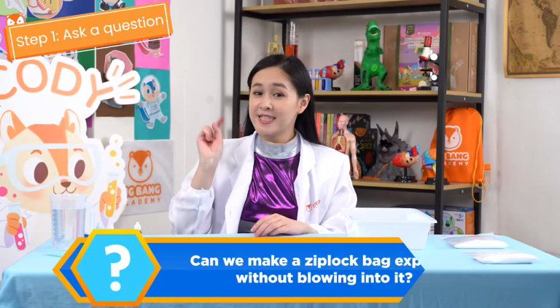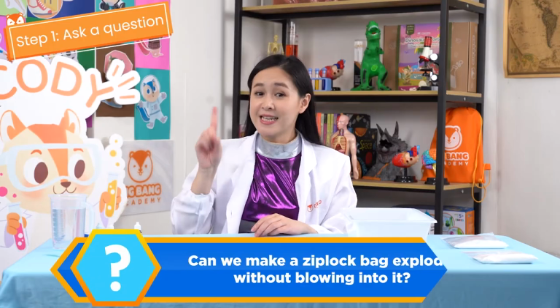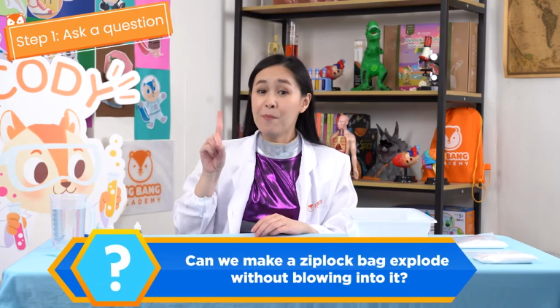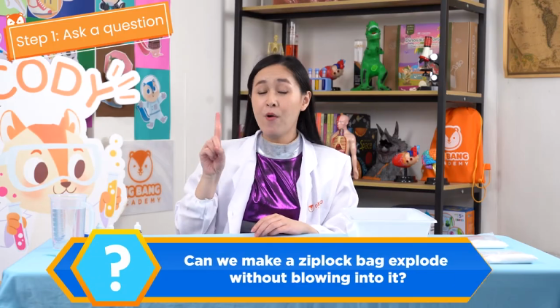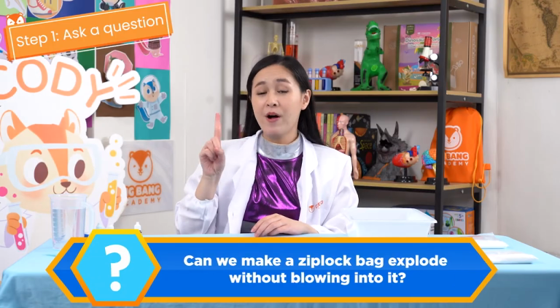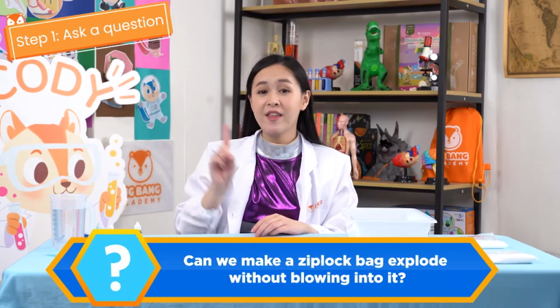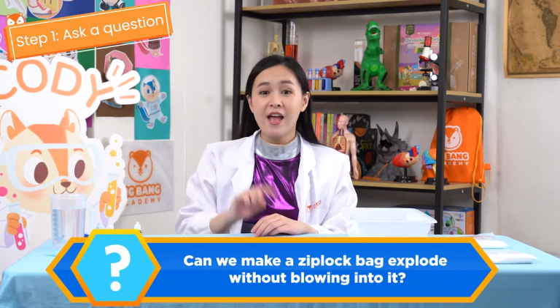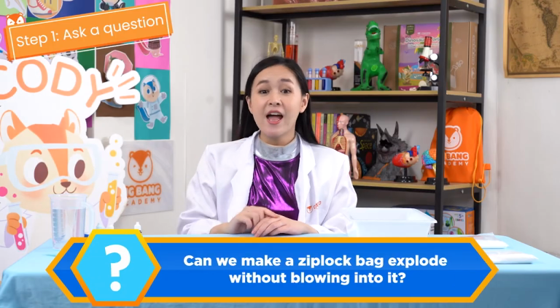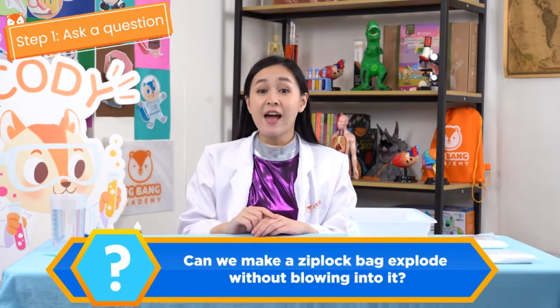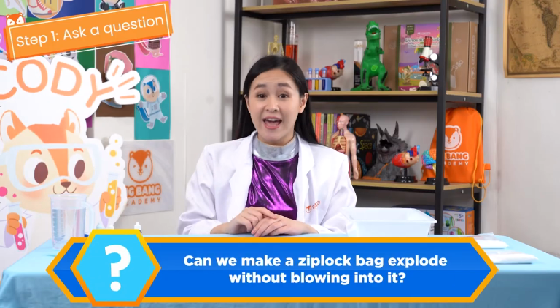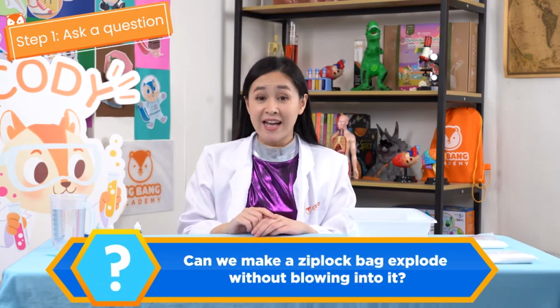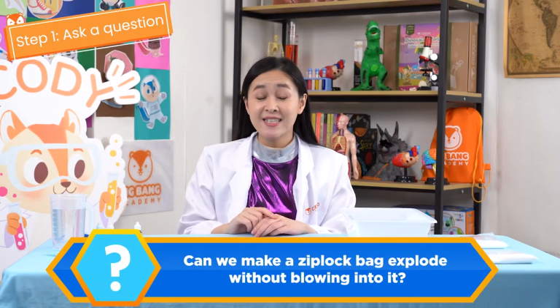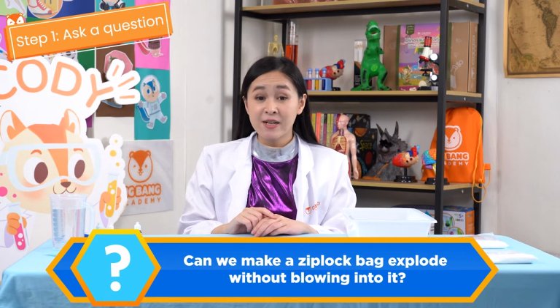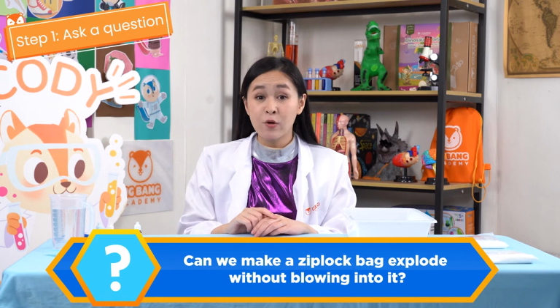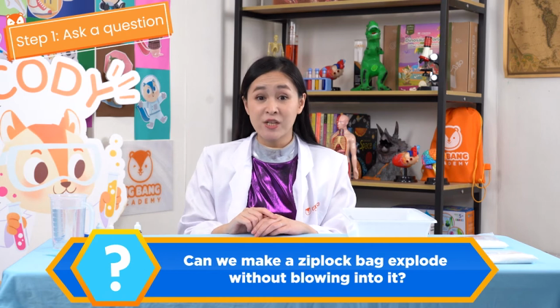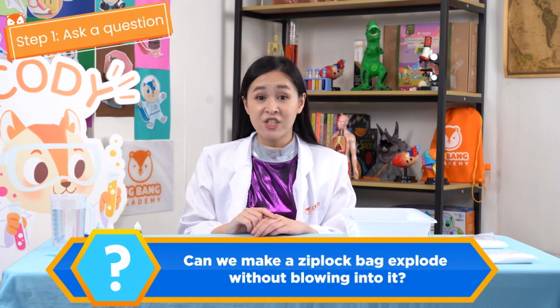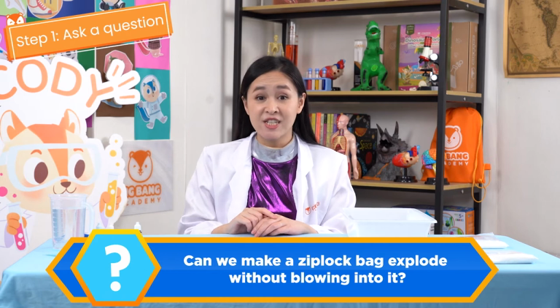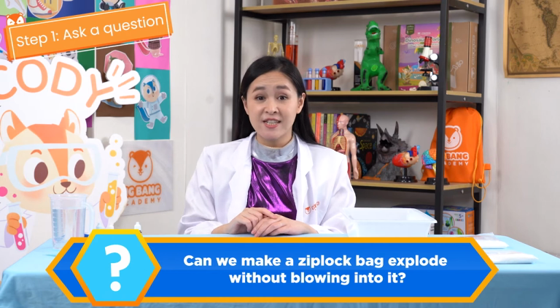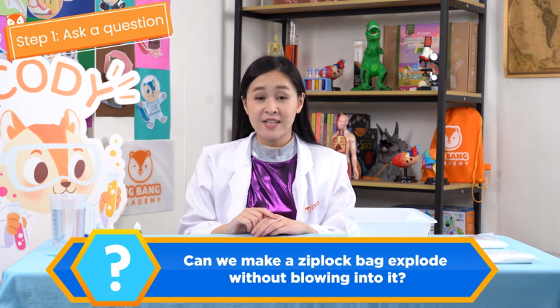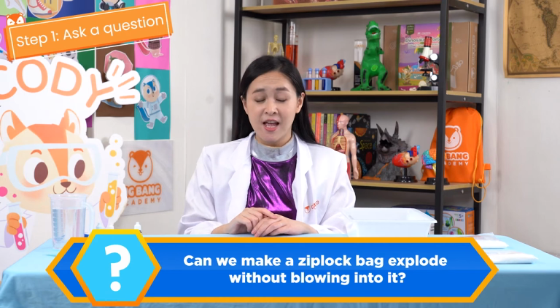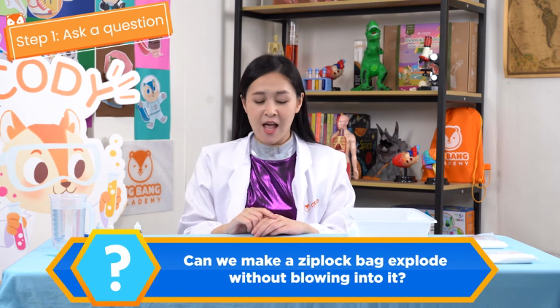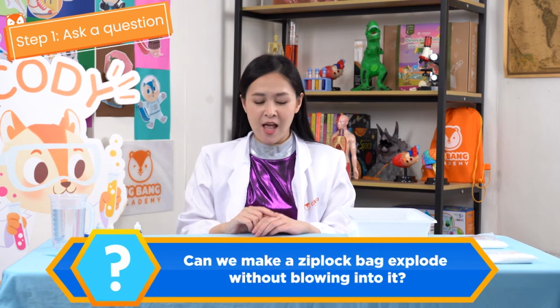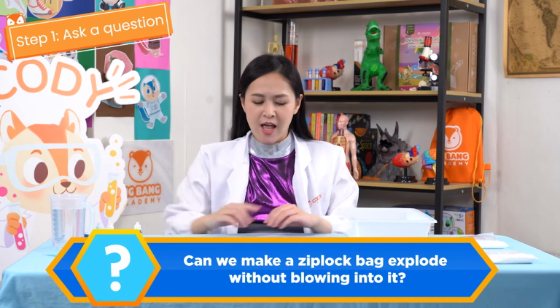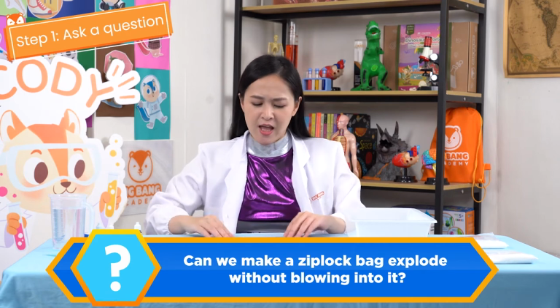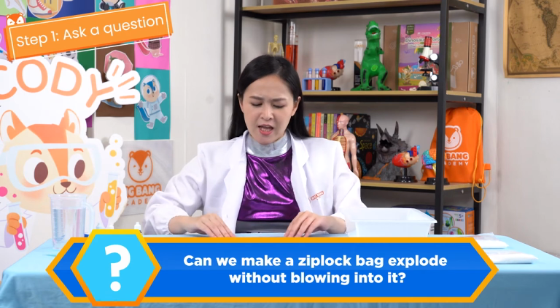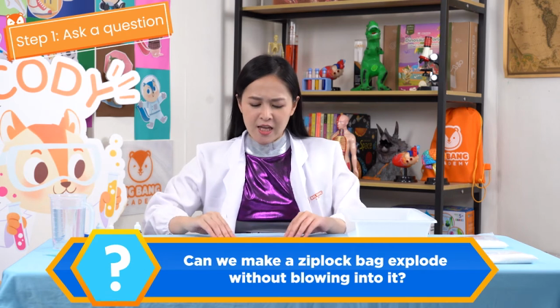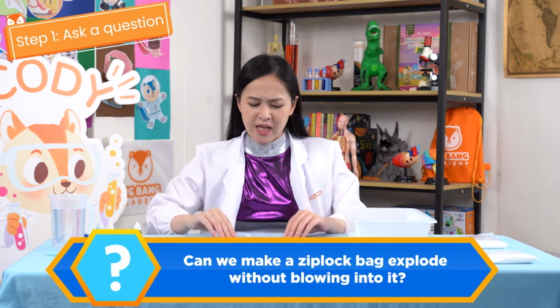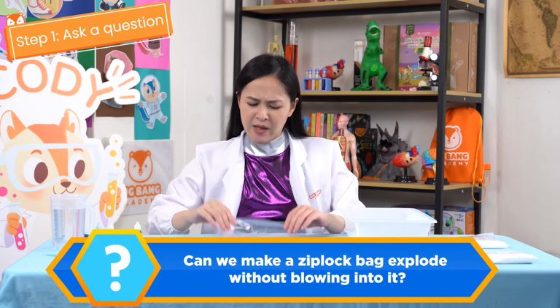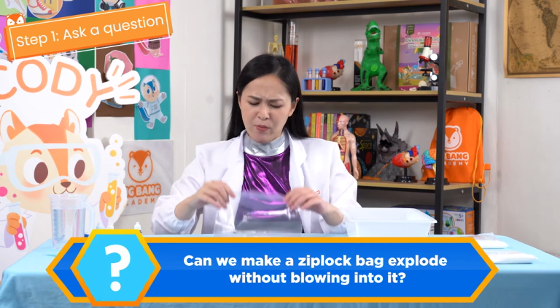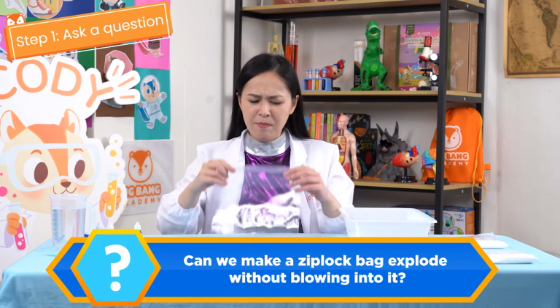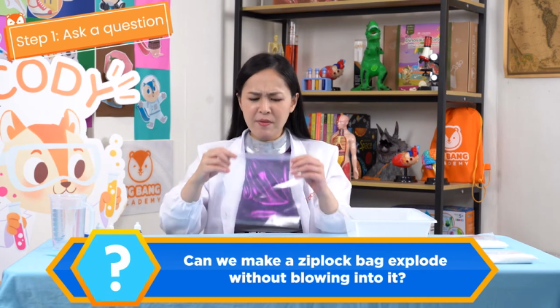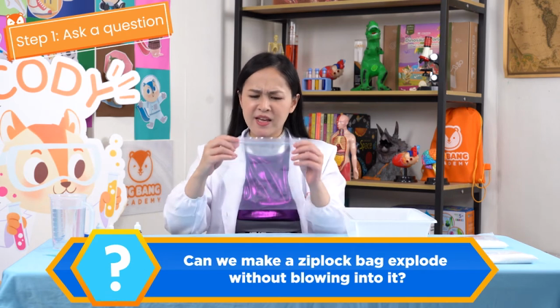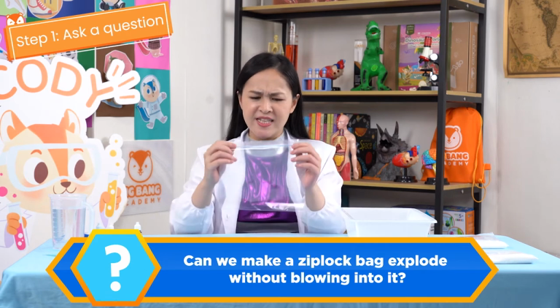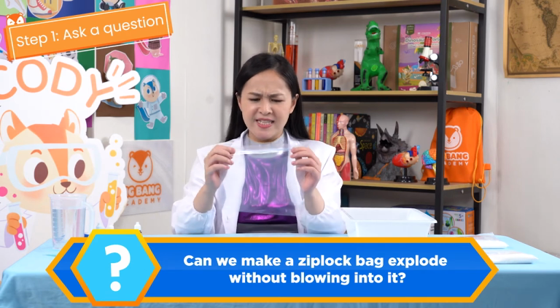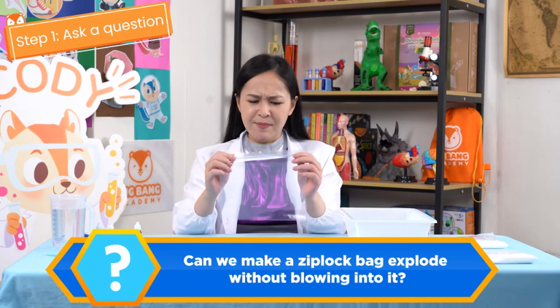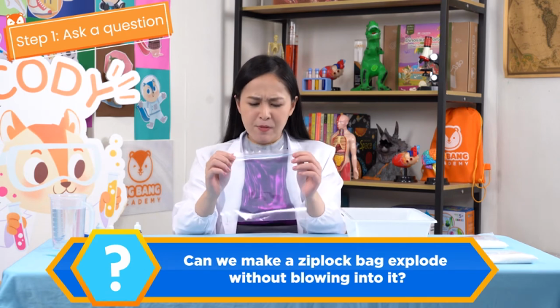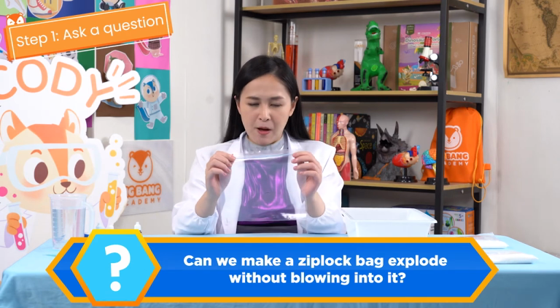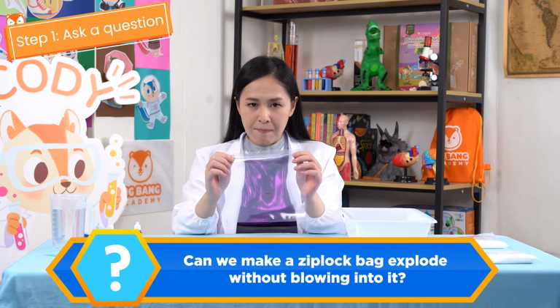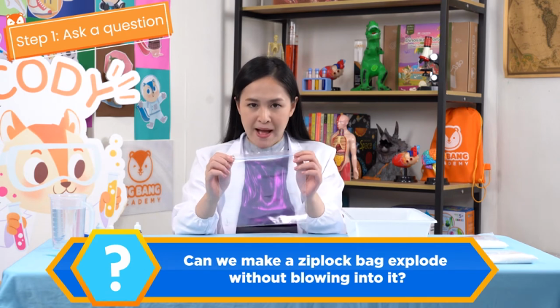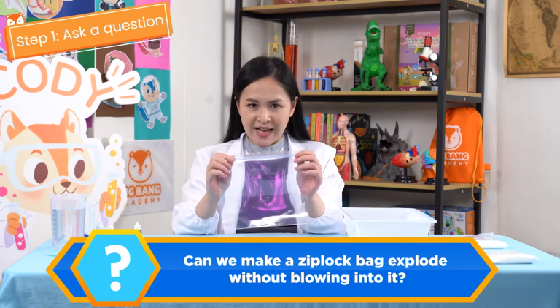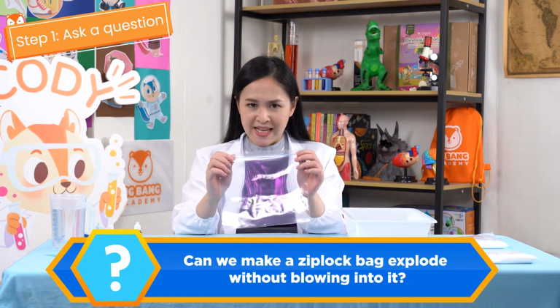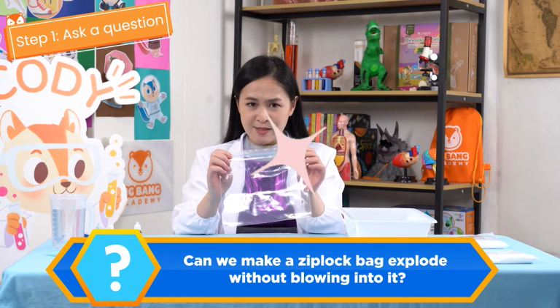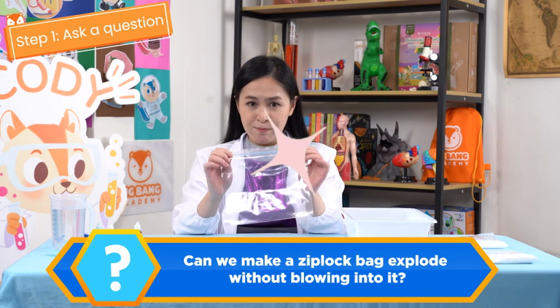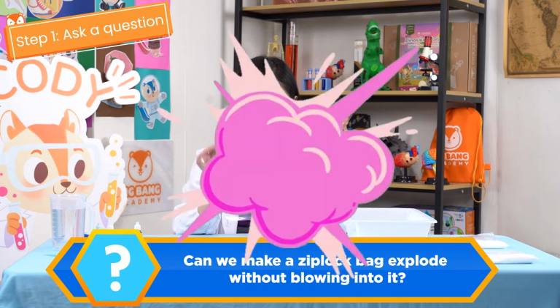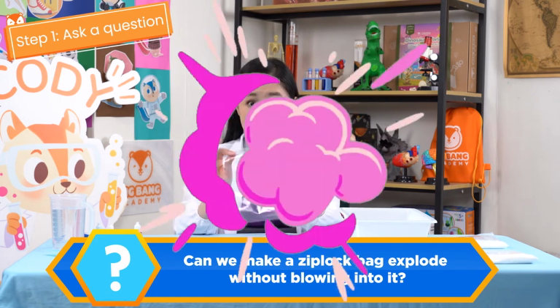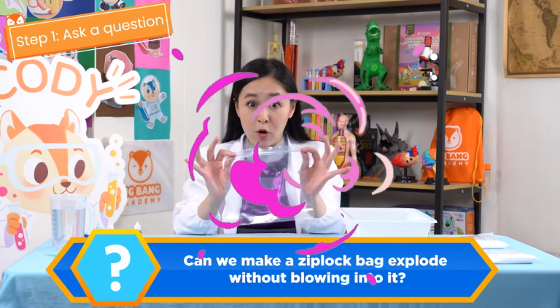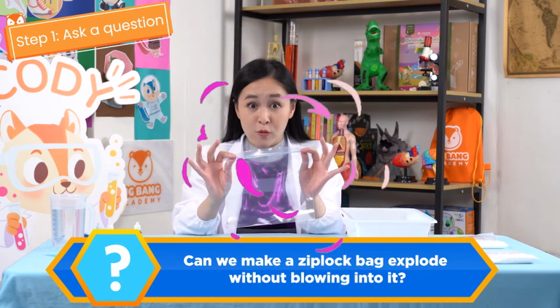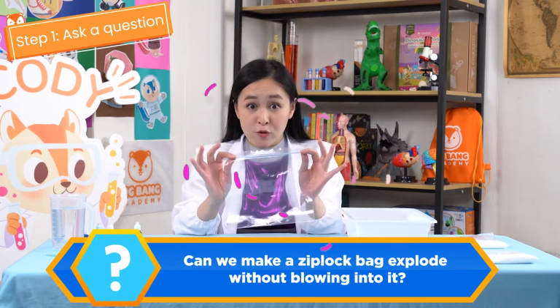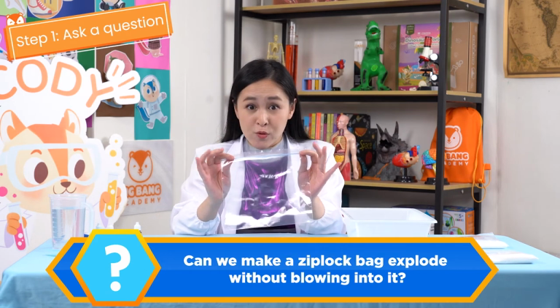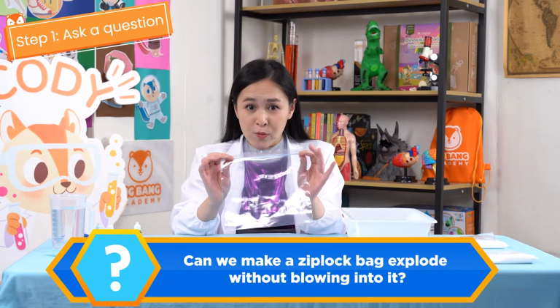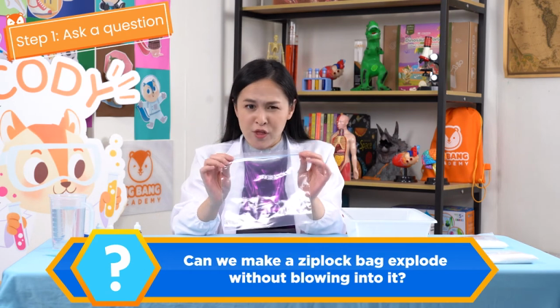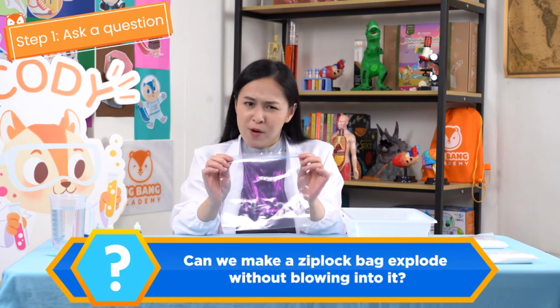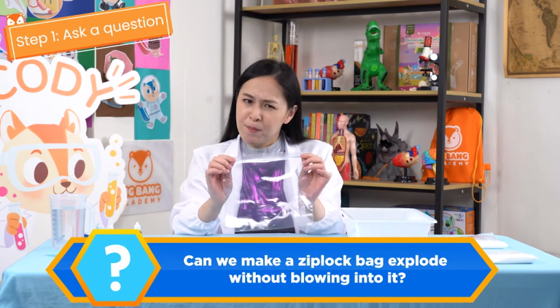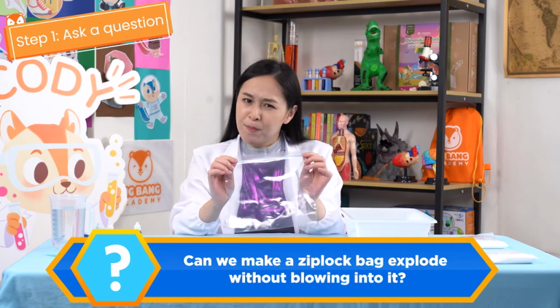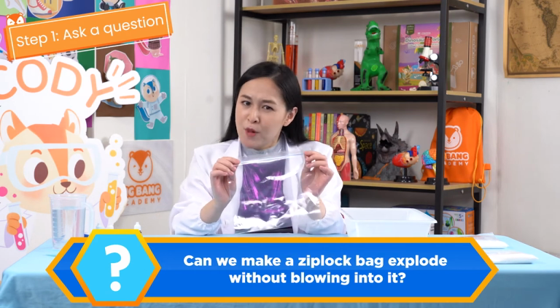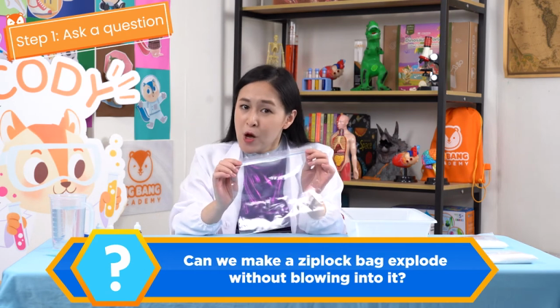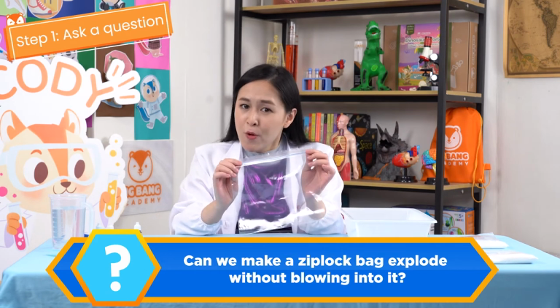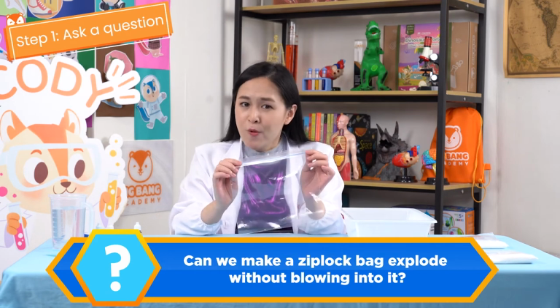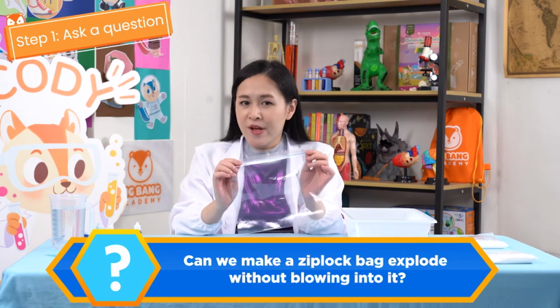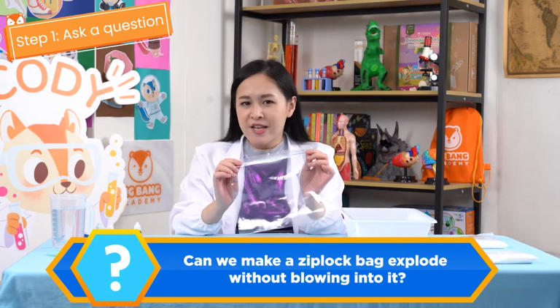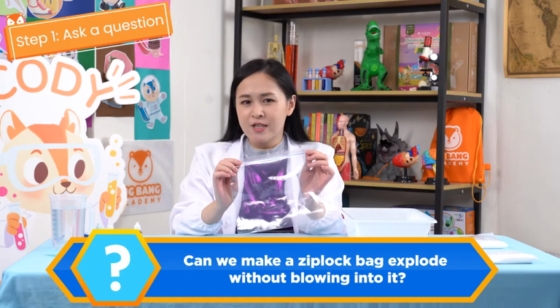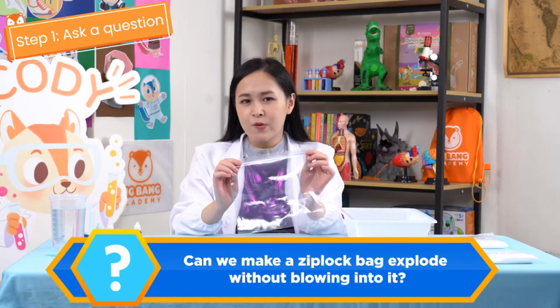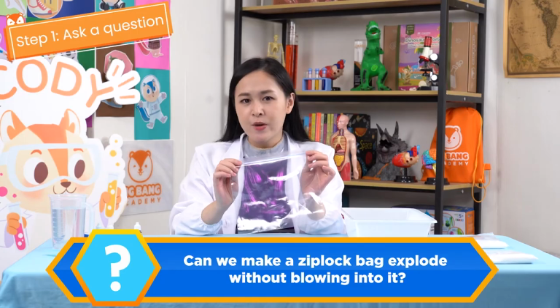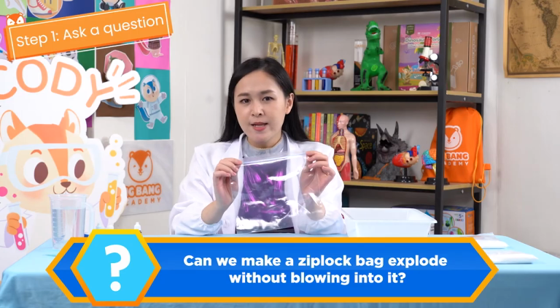Step 1: Ask a question. Can we make a Ziploc bag explode without blowing into it?